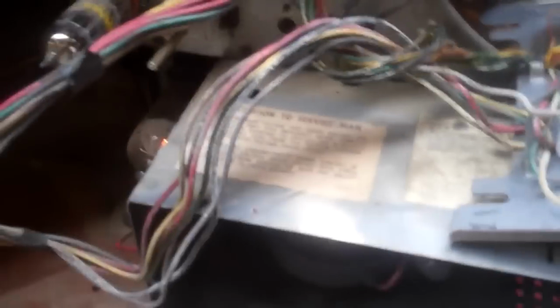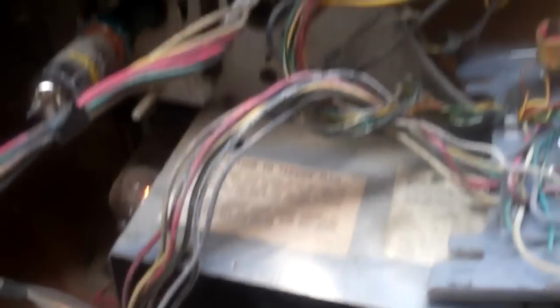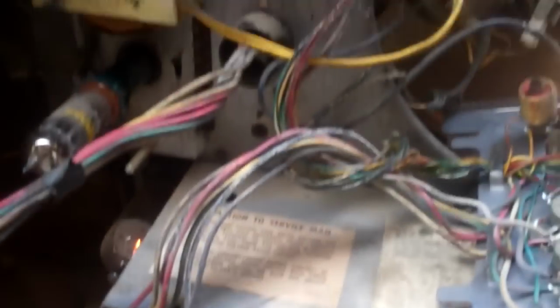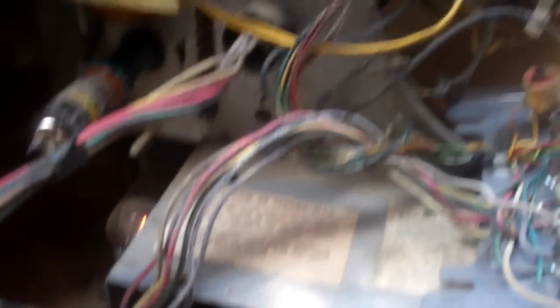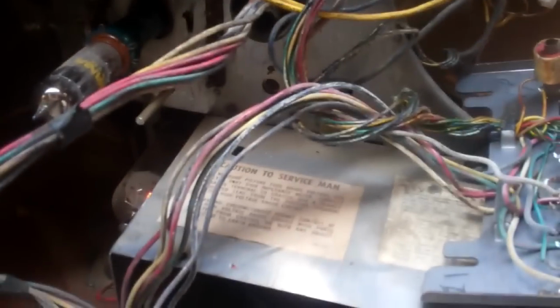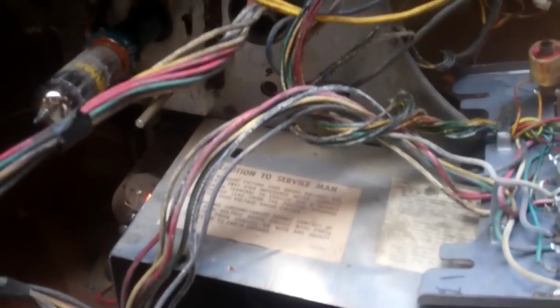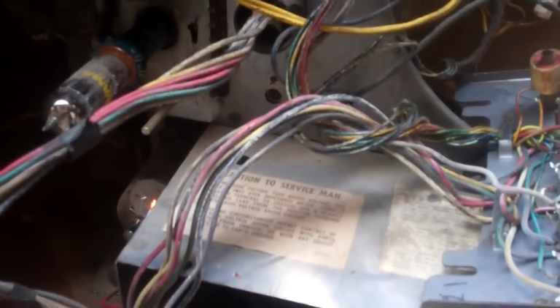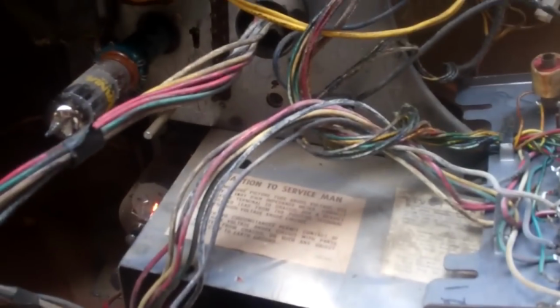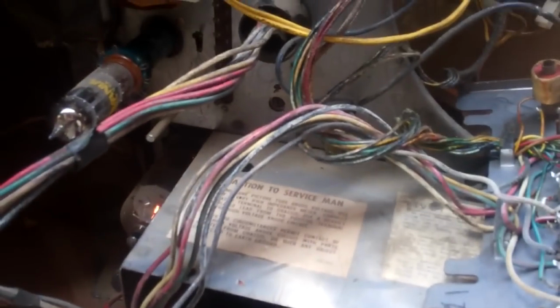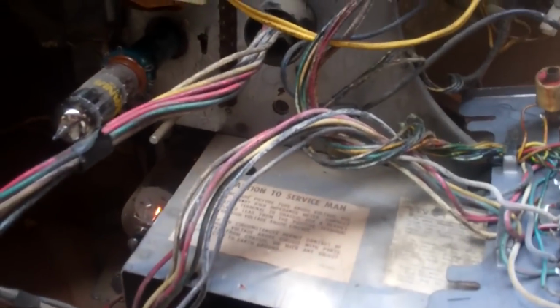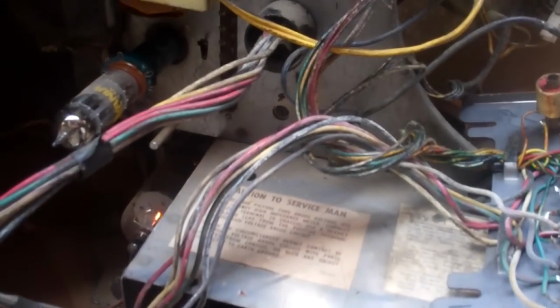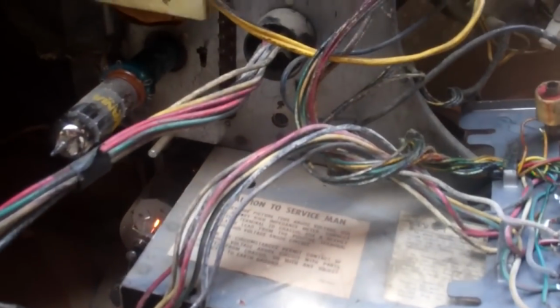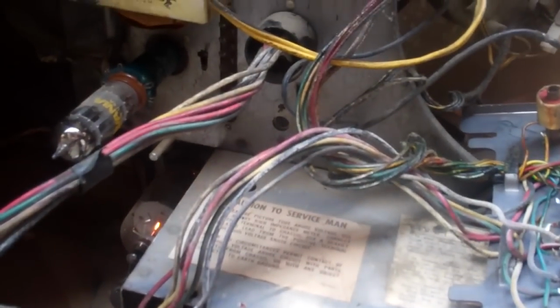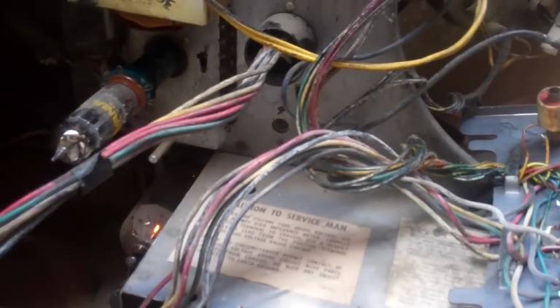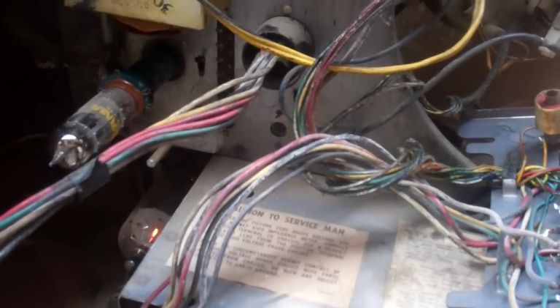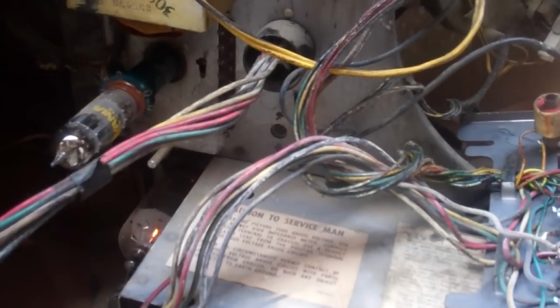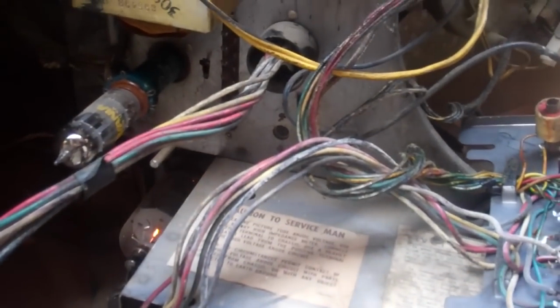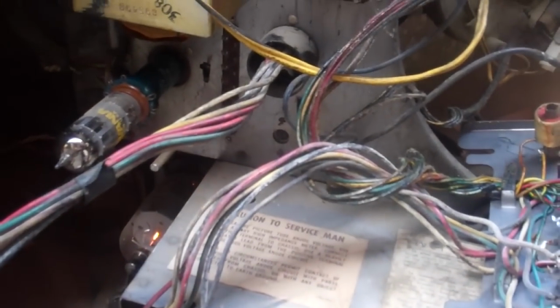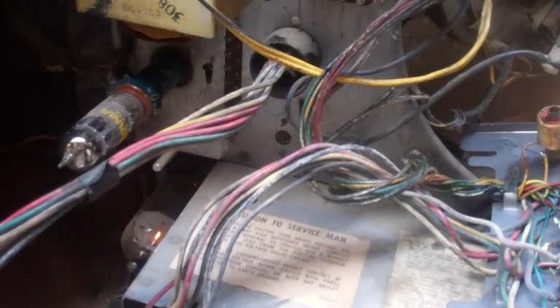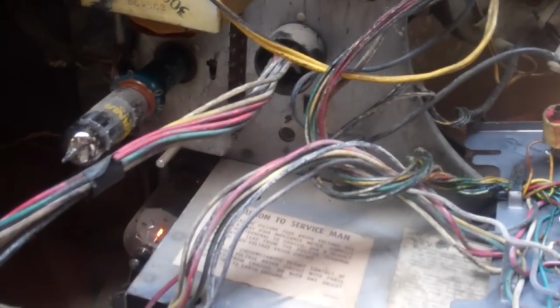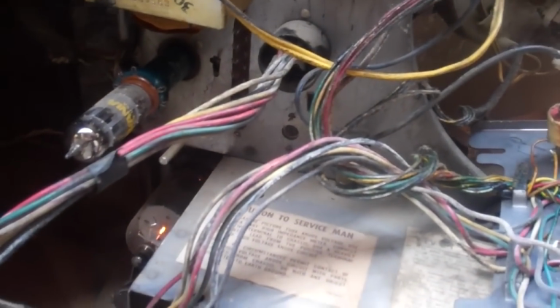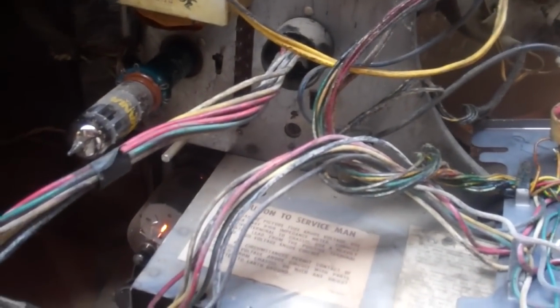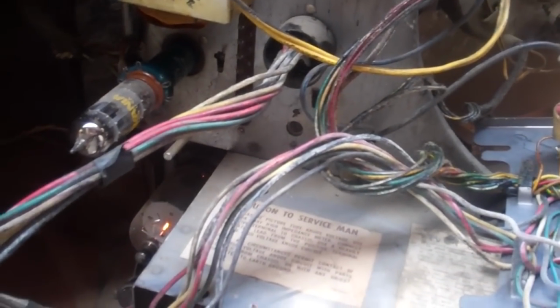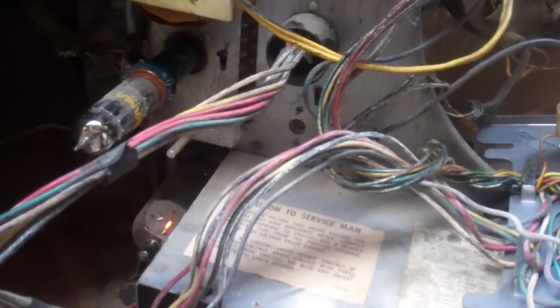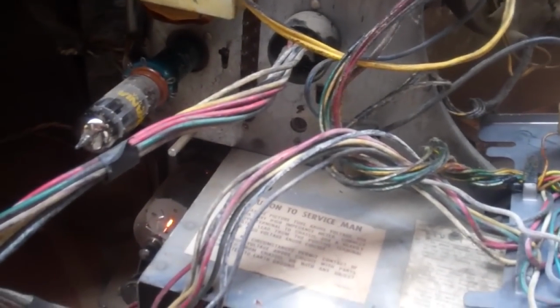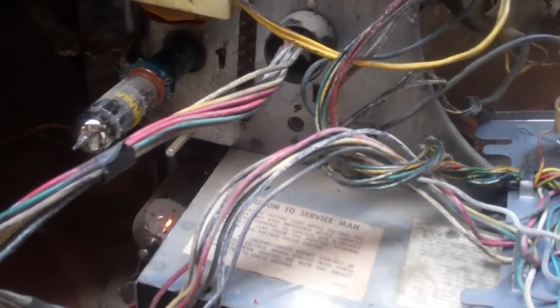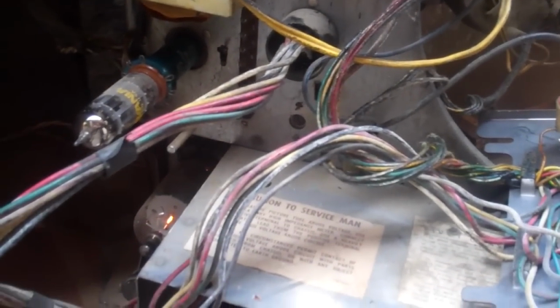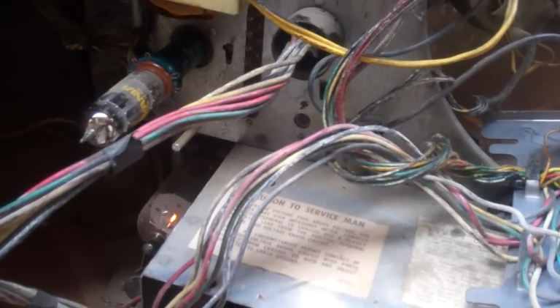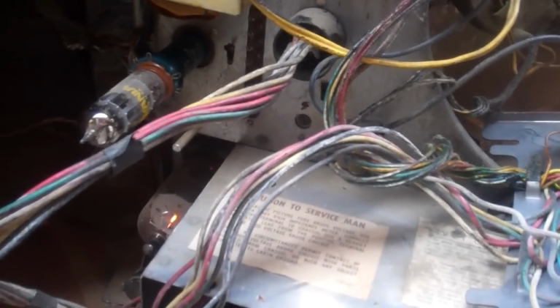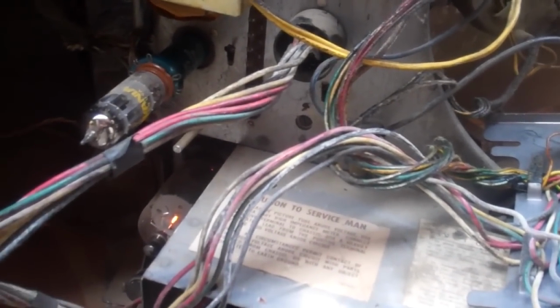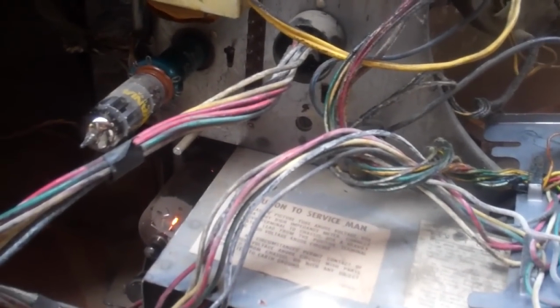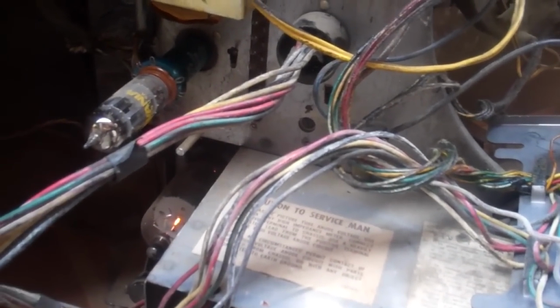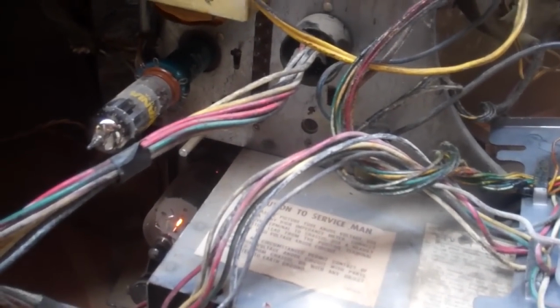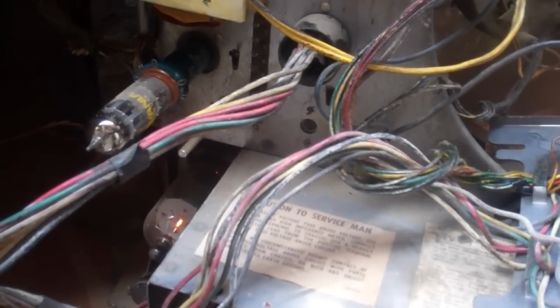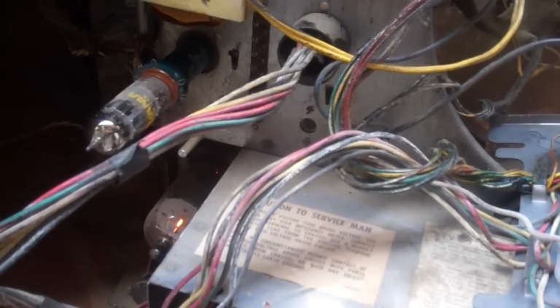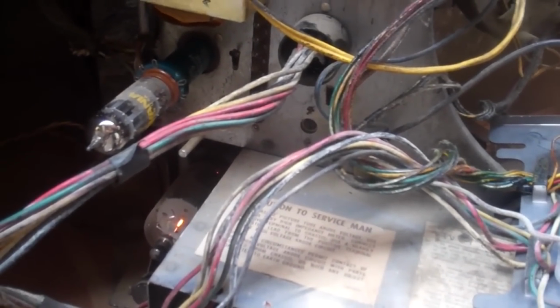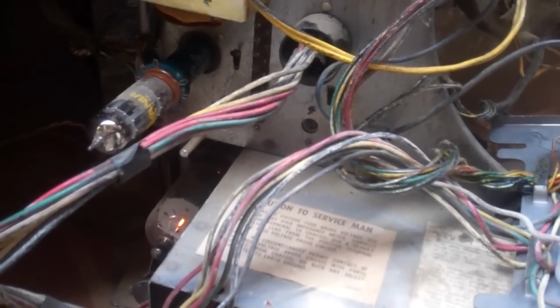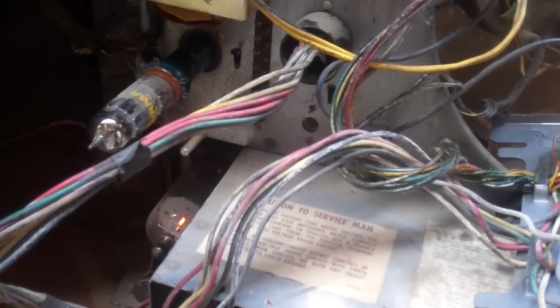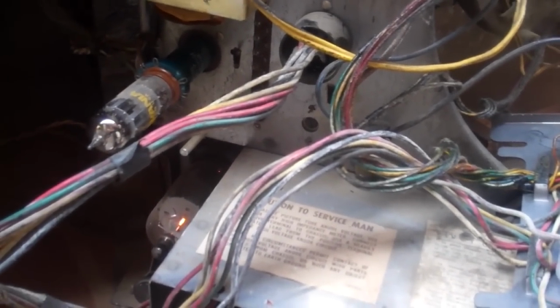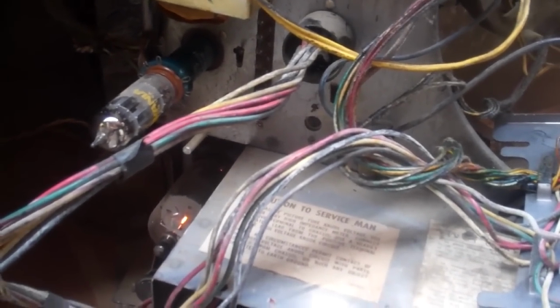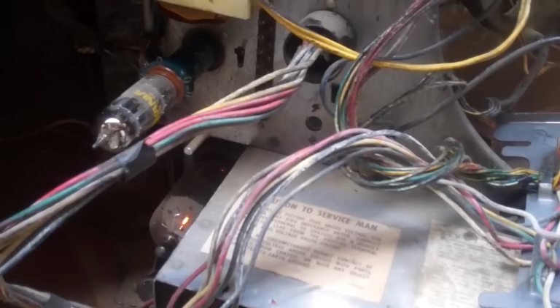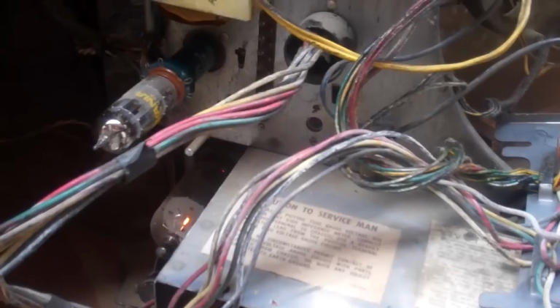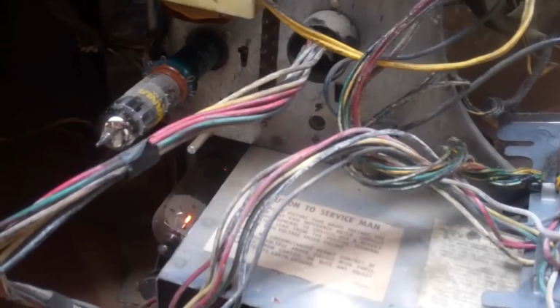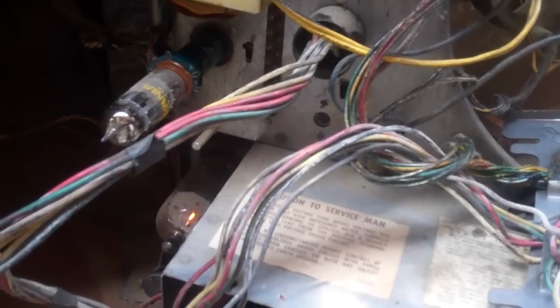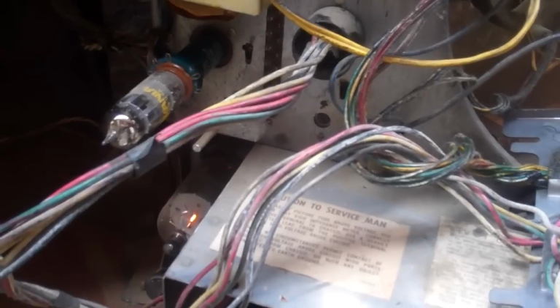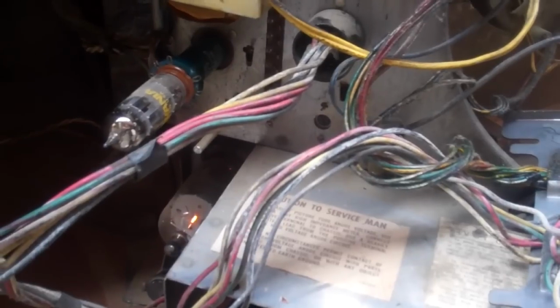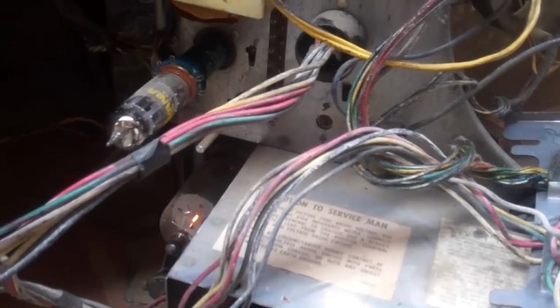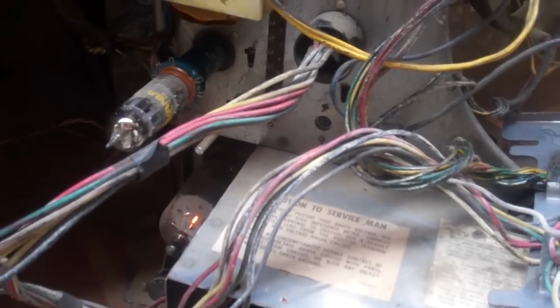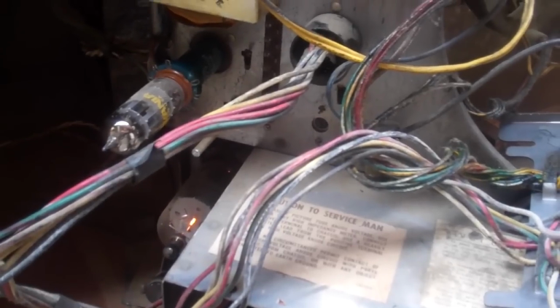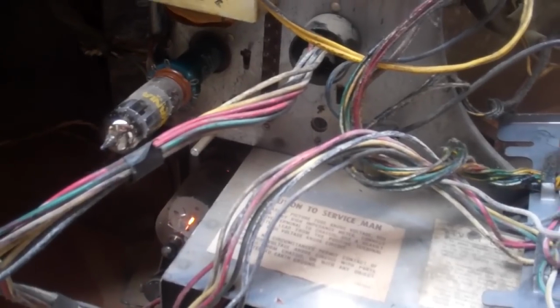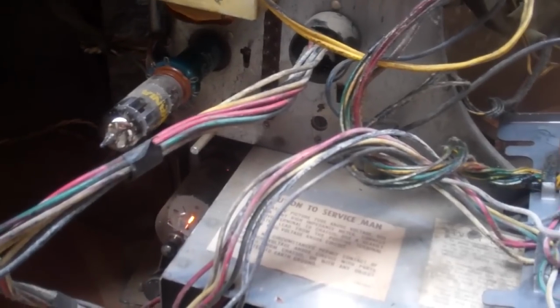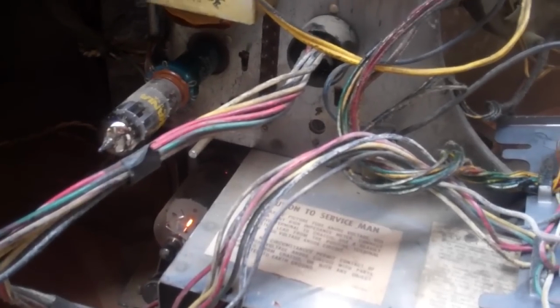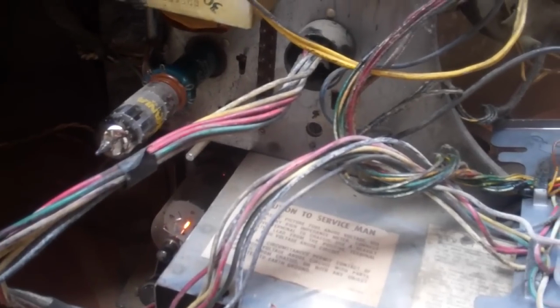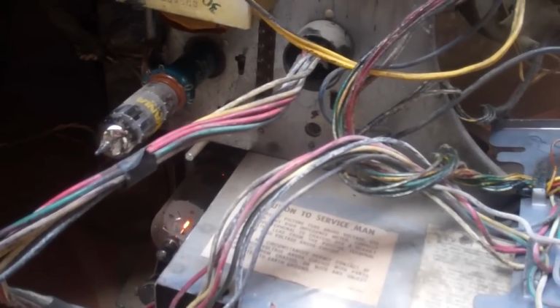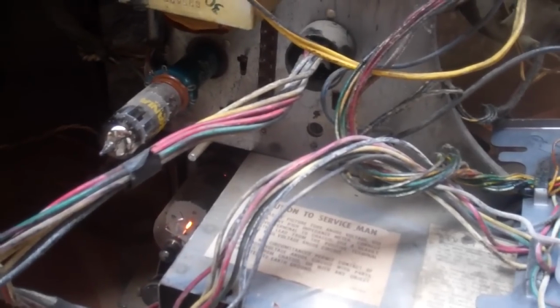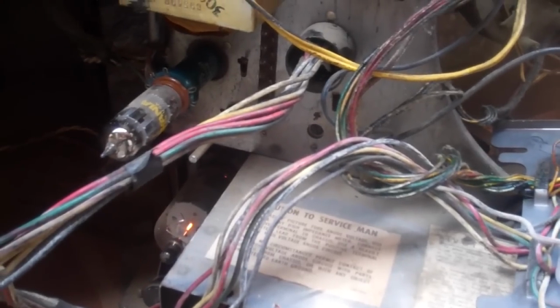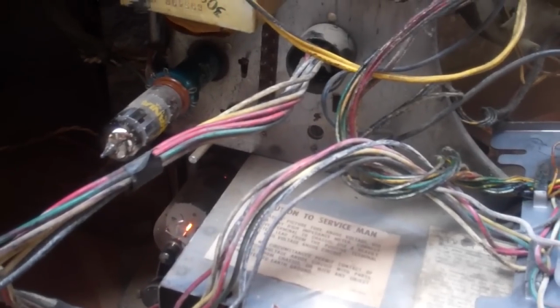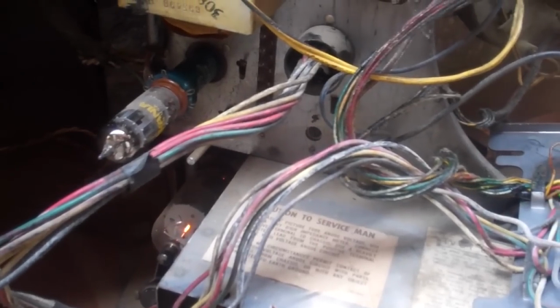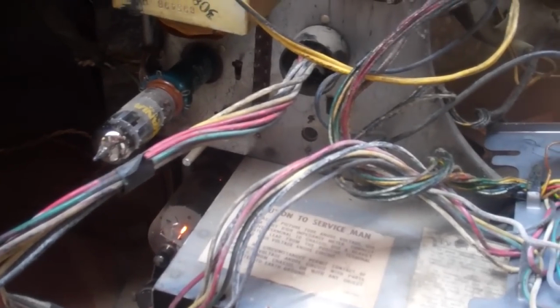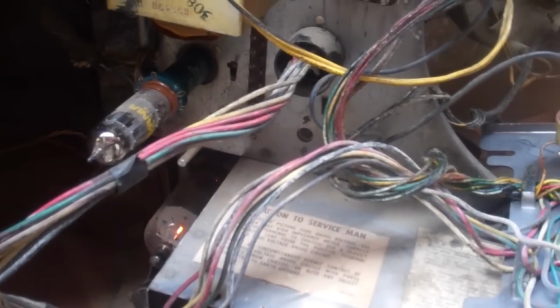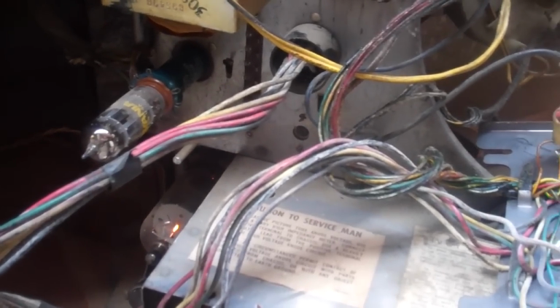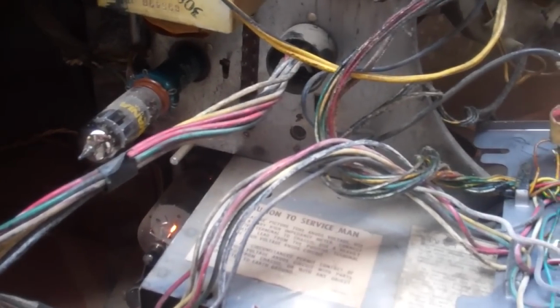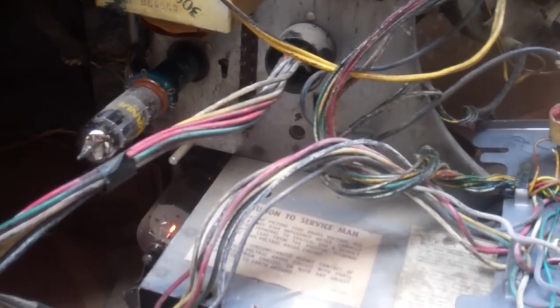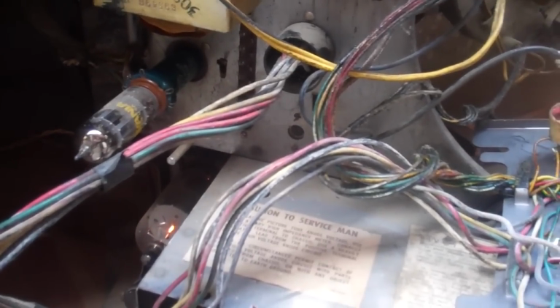I'm checking to see why the oscillator's not running. The grid is at about one volt and it should be negative 50.